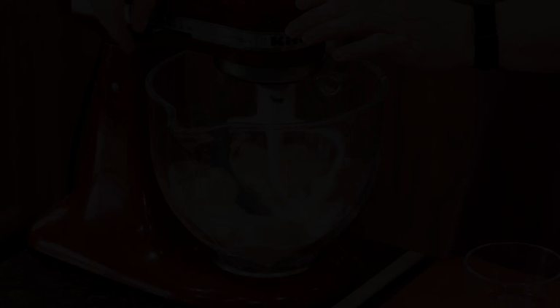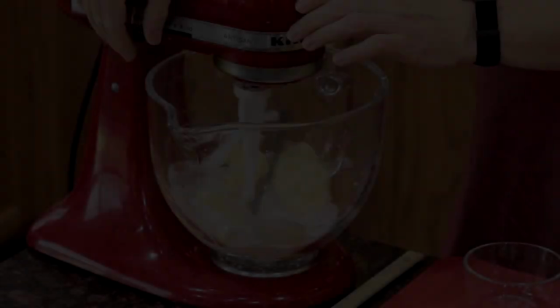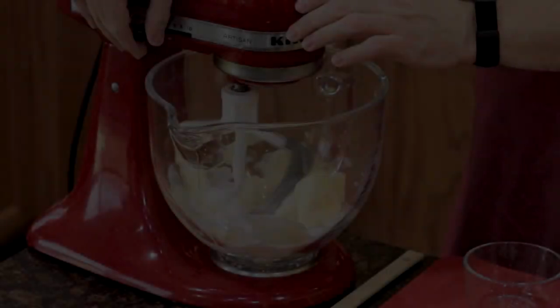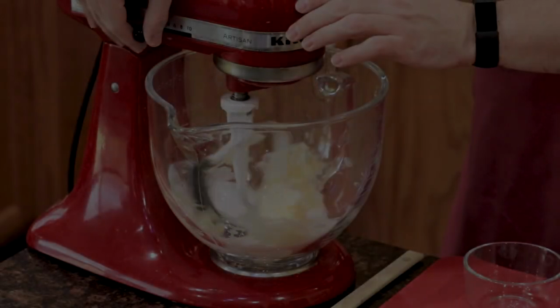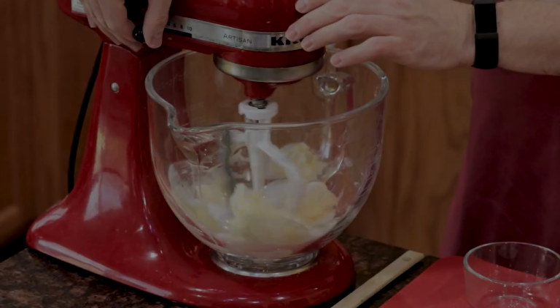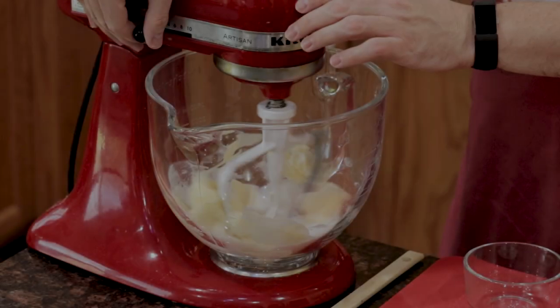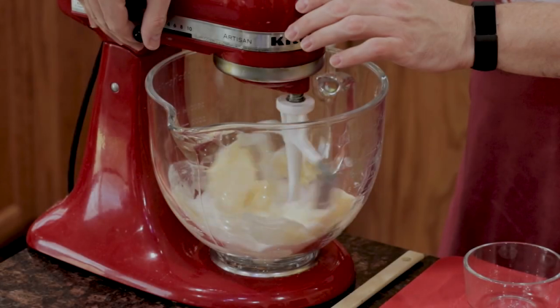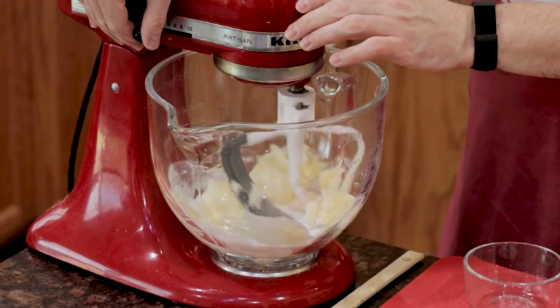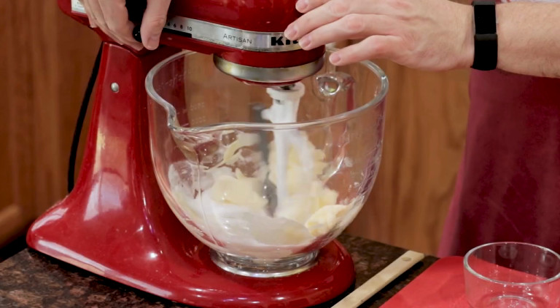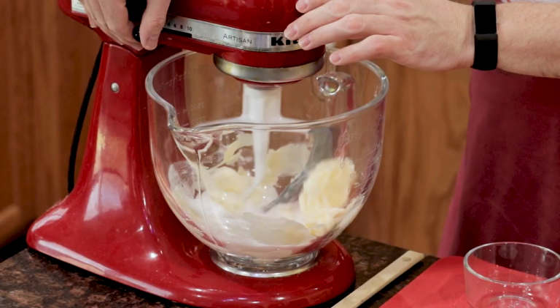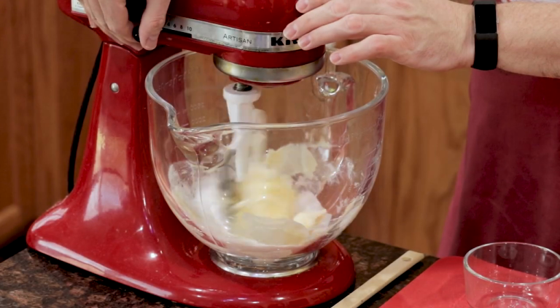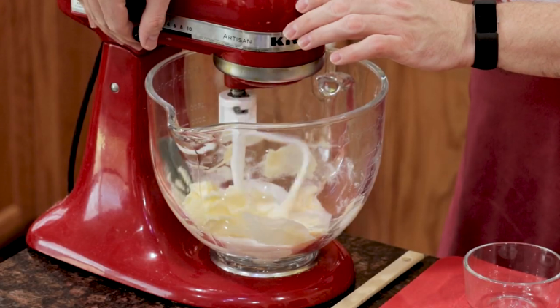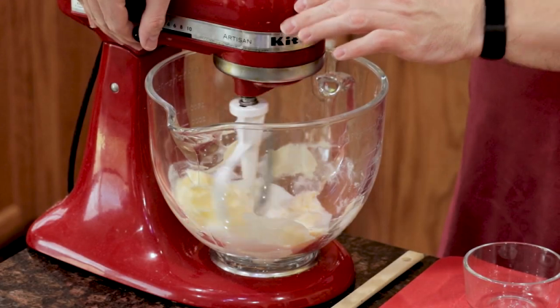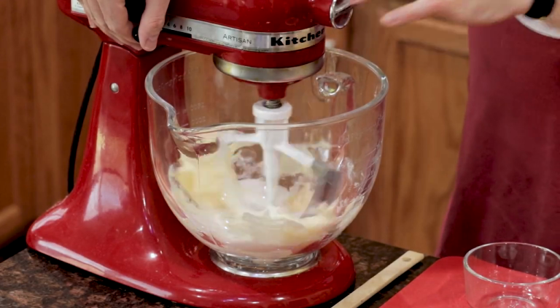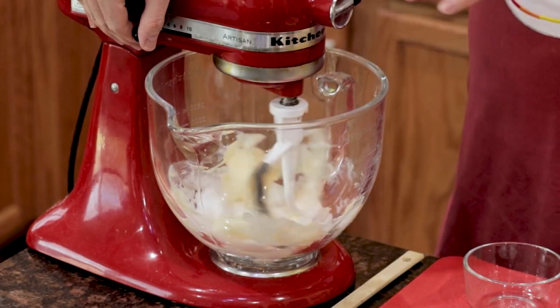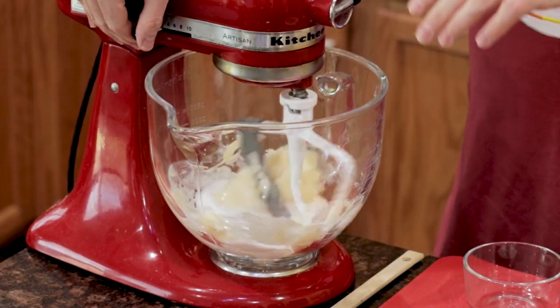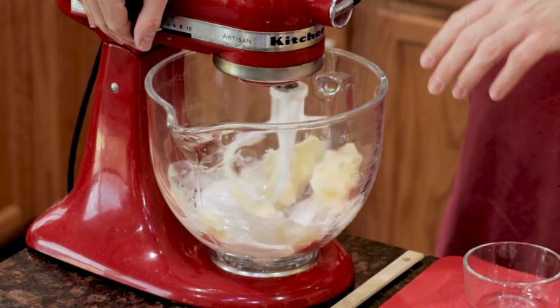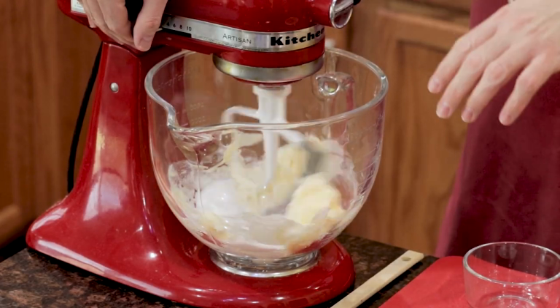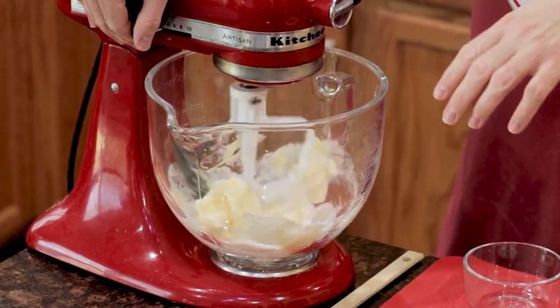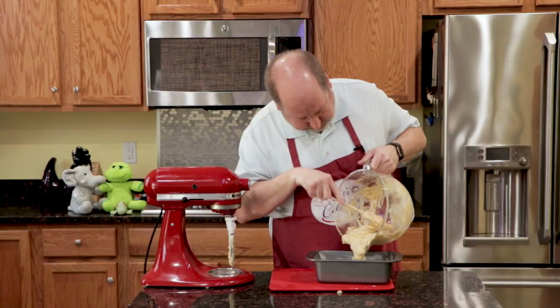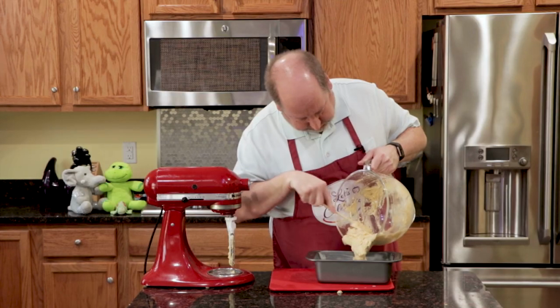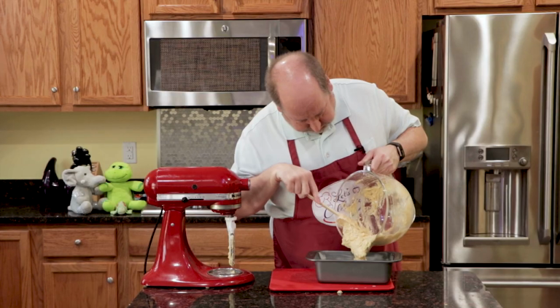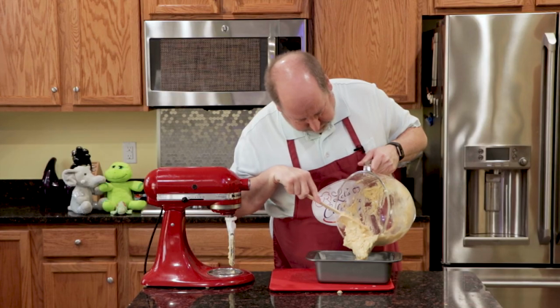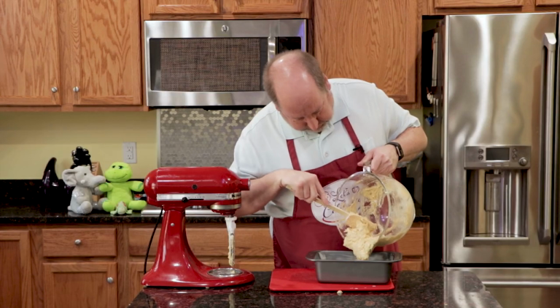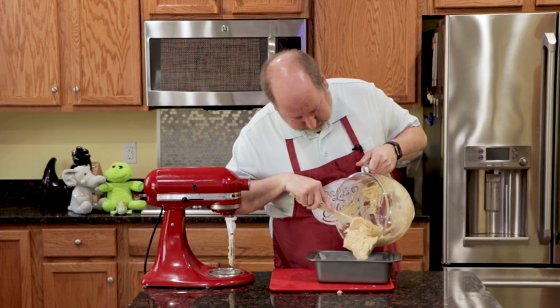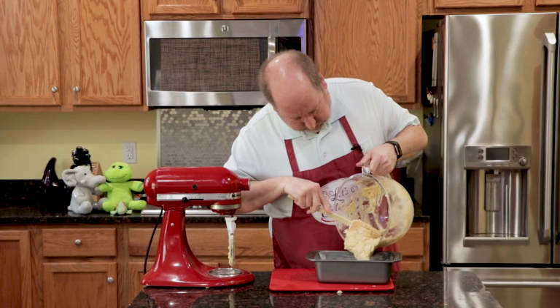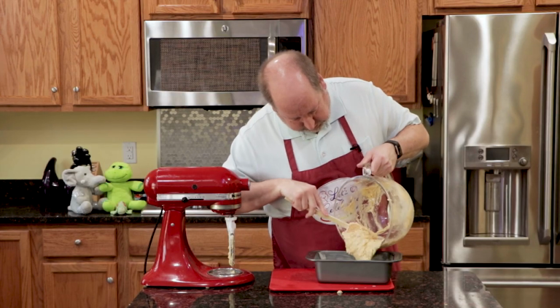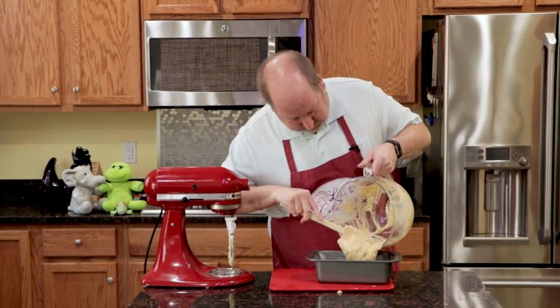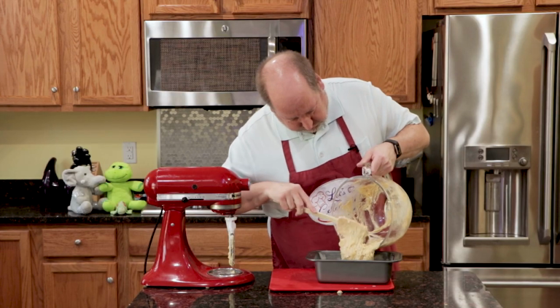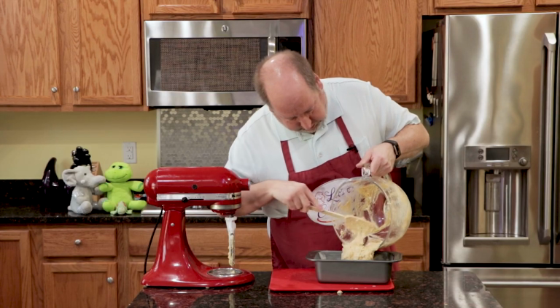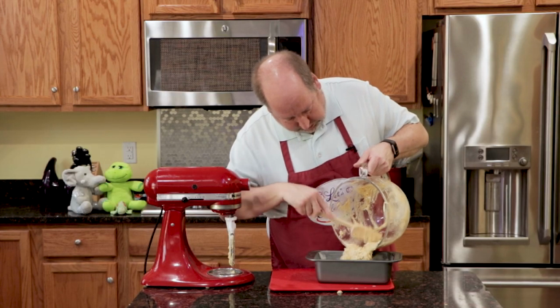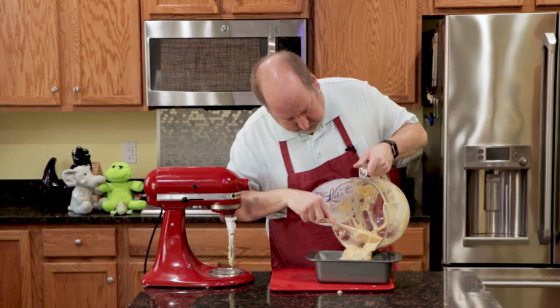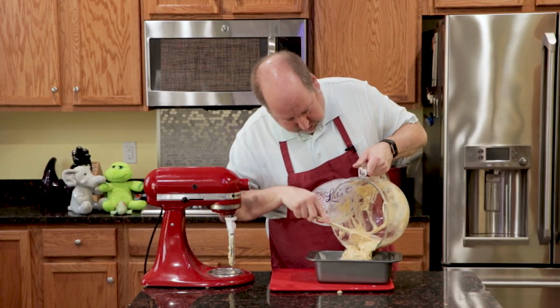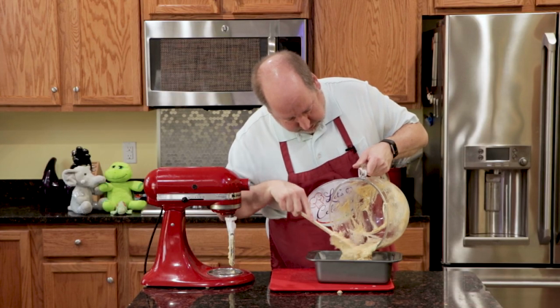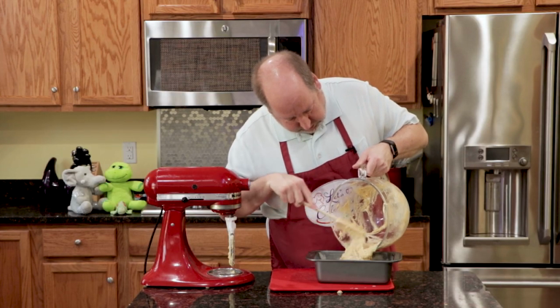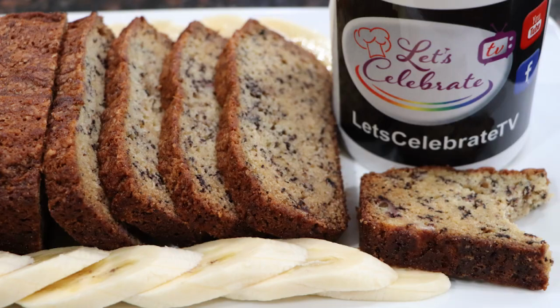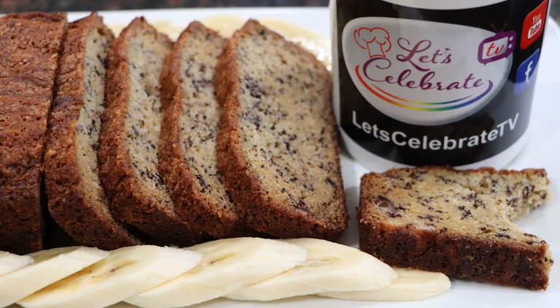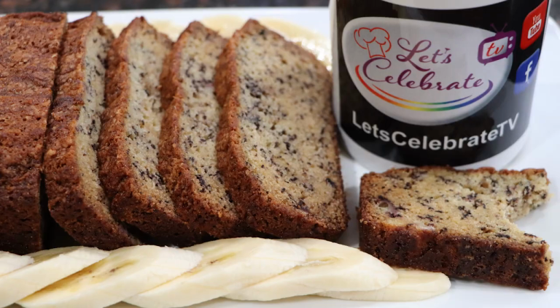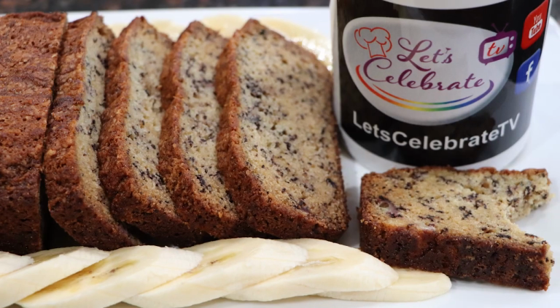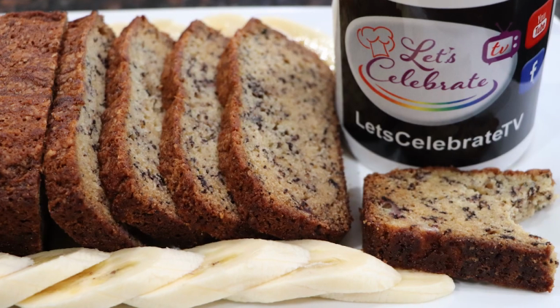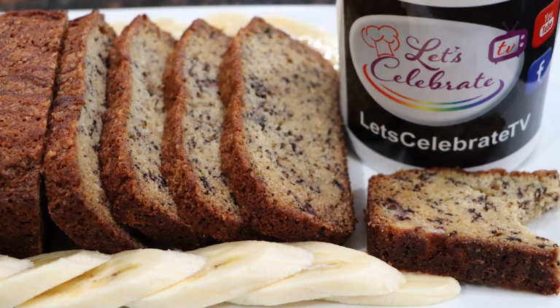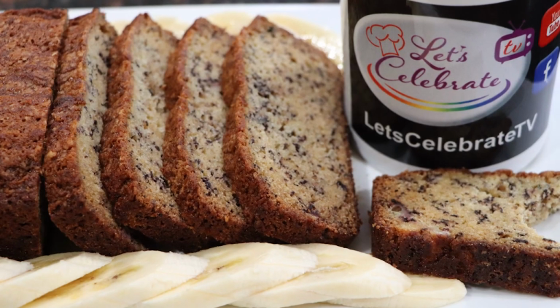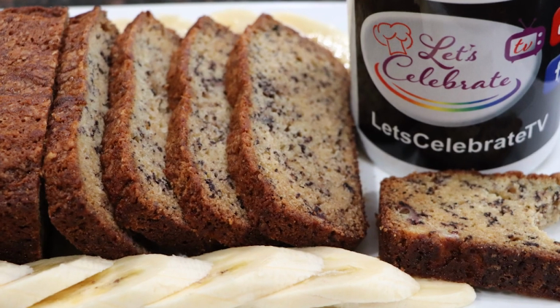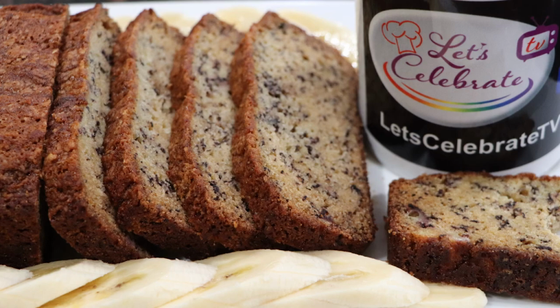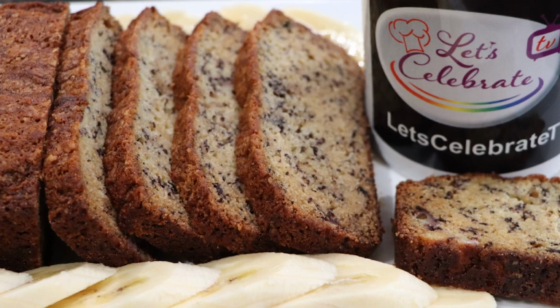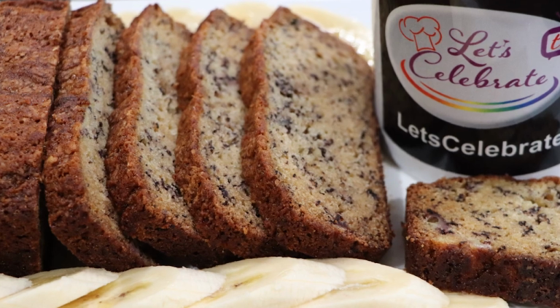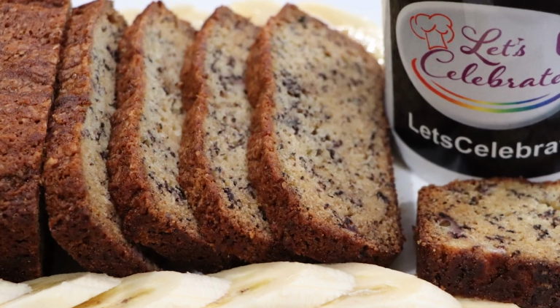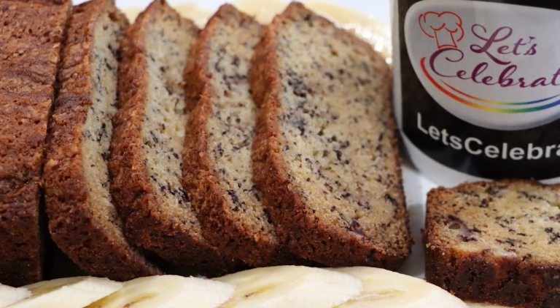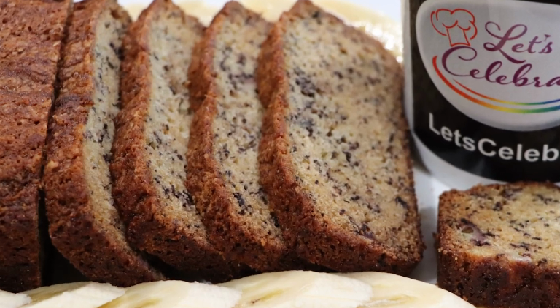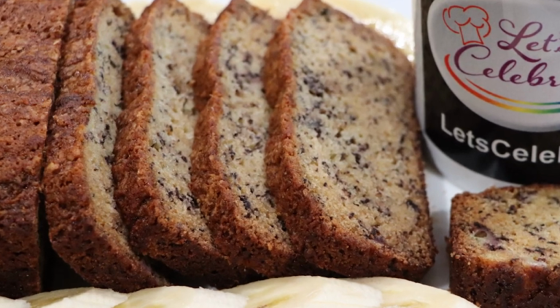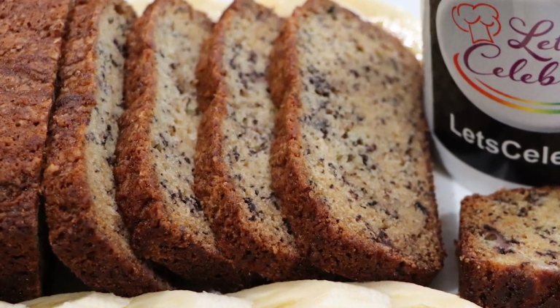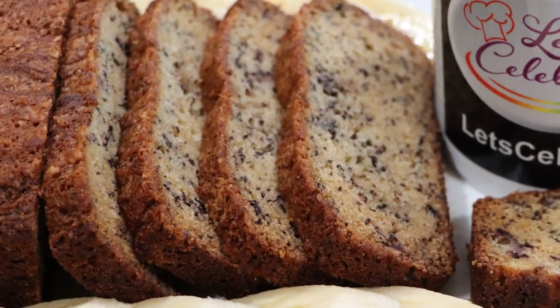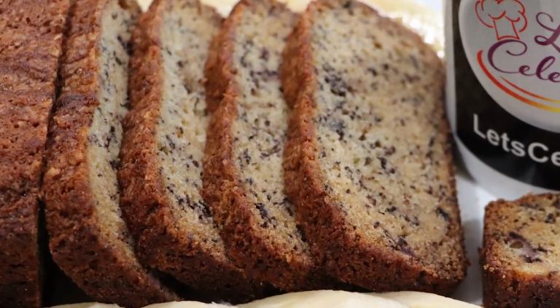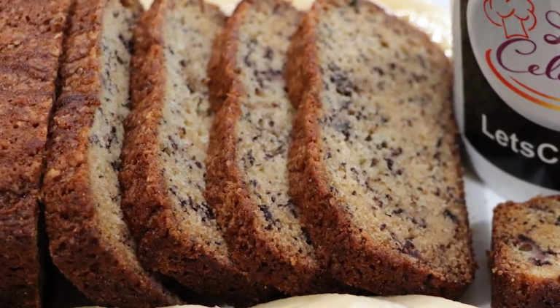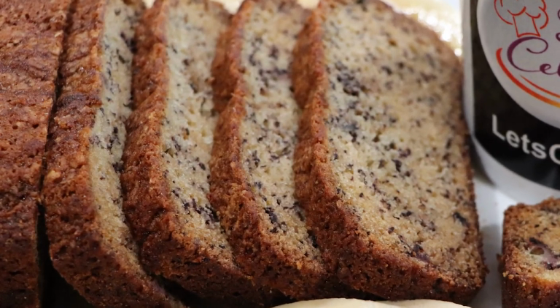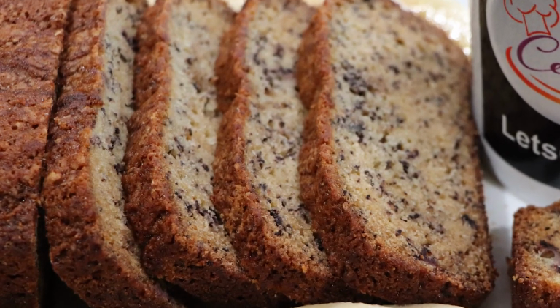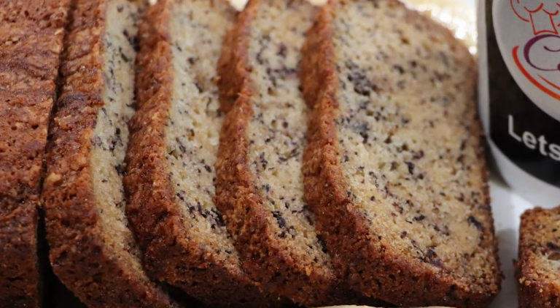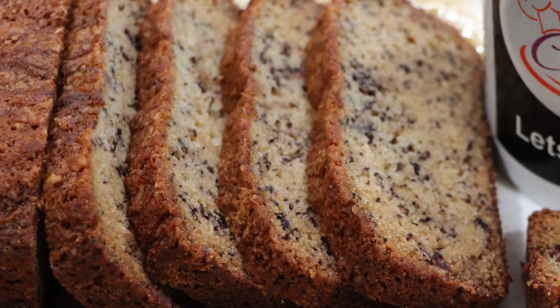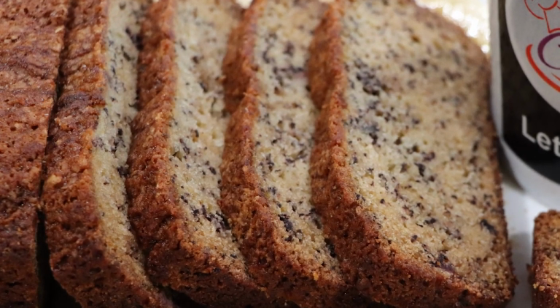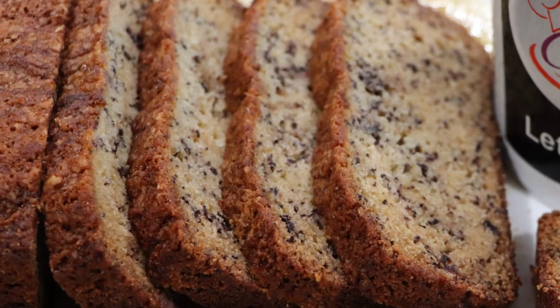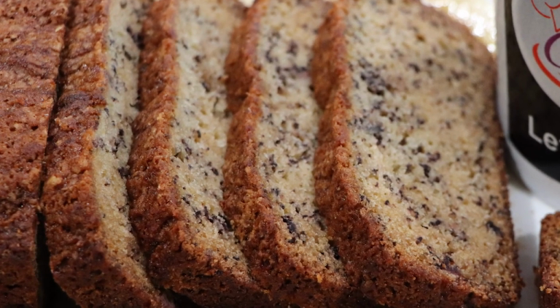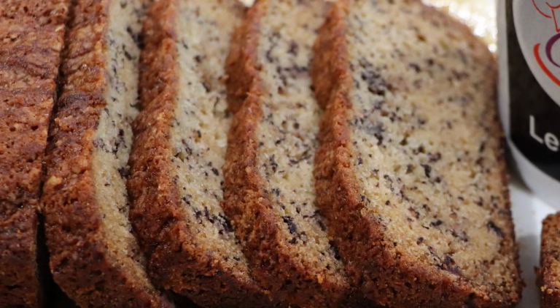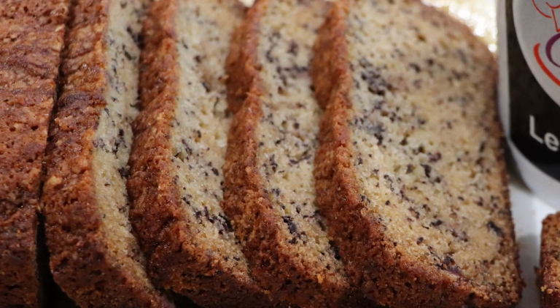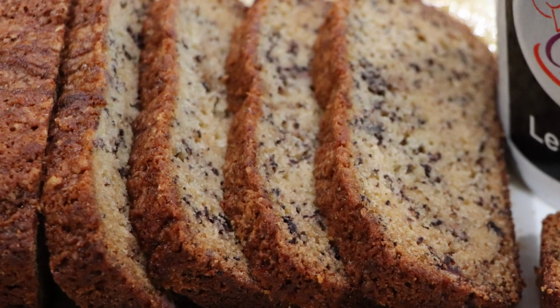I've always said I'm not a baker, but even I can make this recipe and so can you. It's my homemade banana bread.